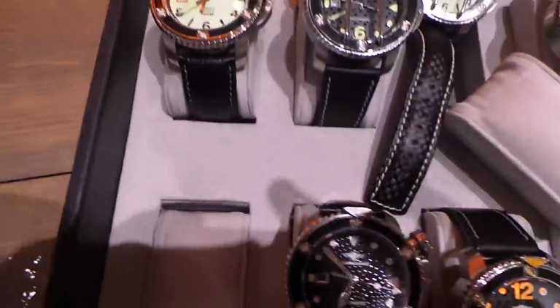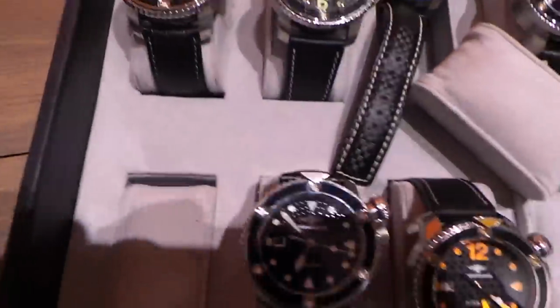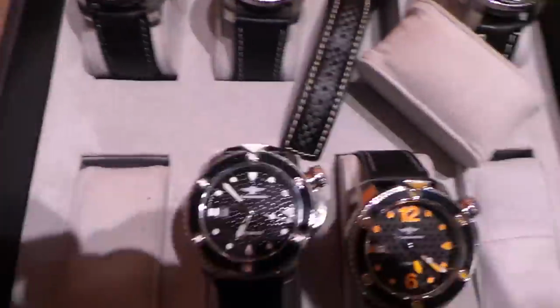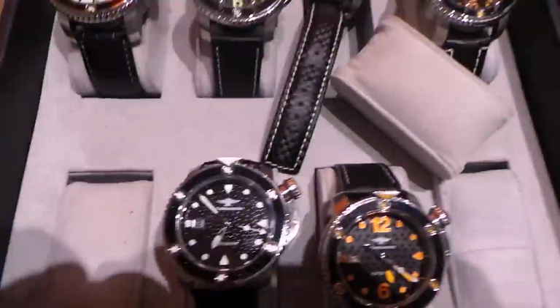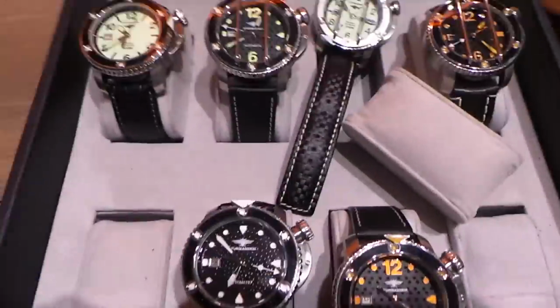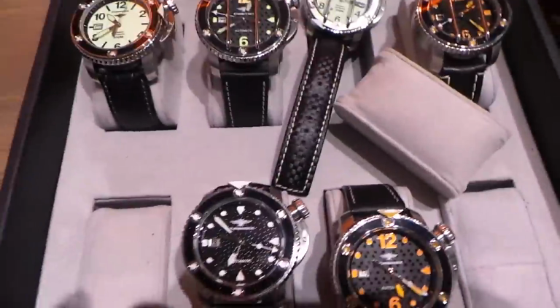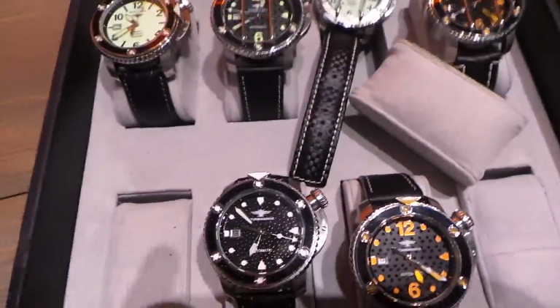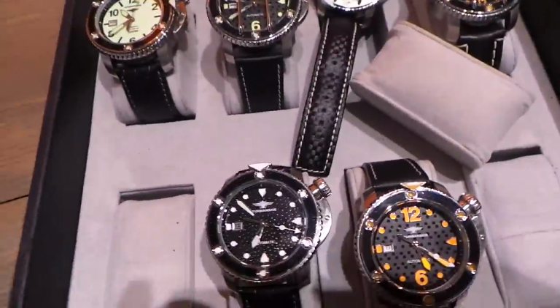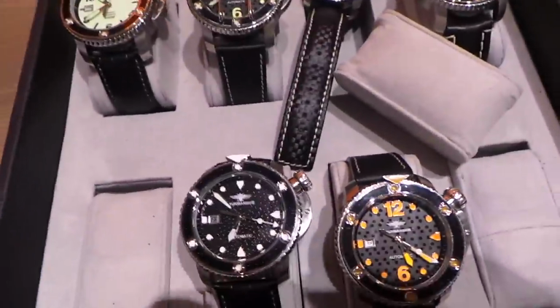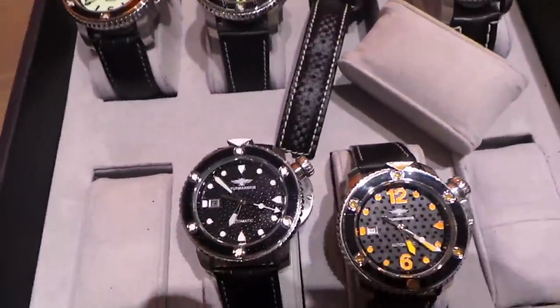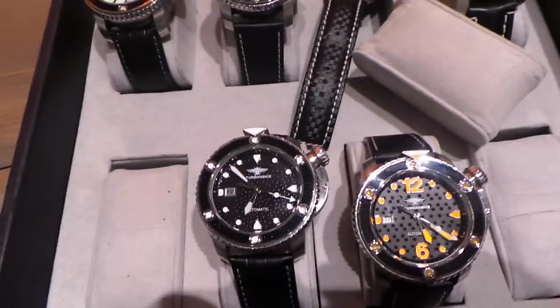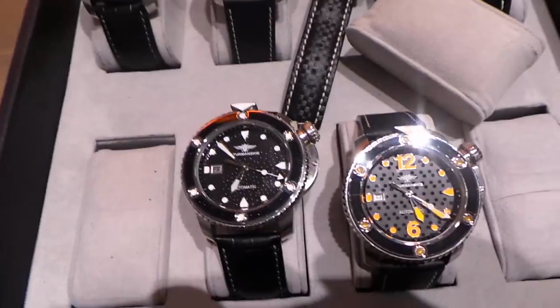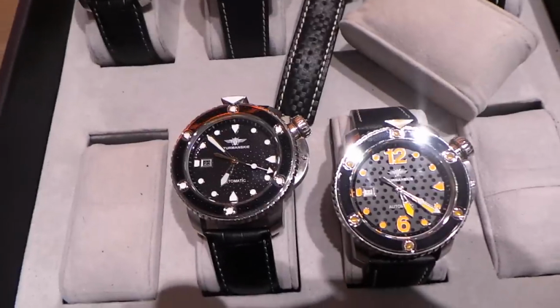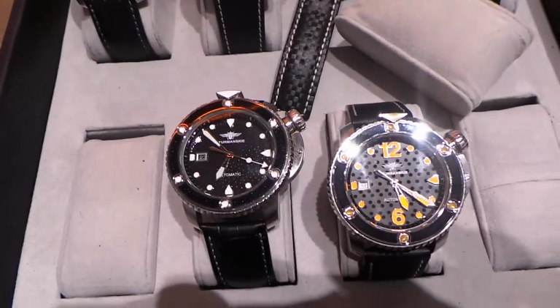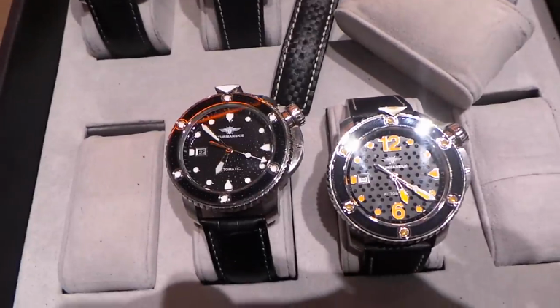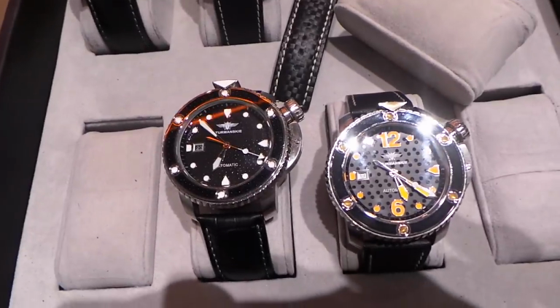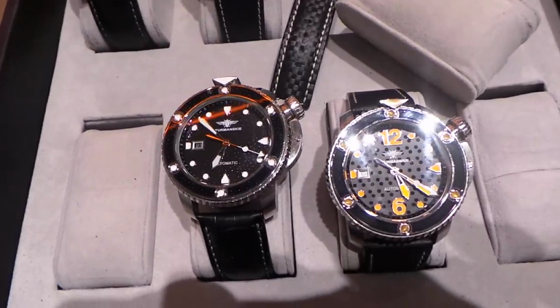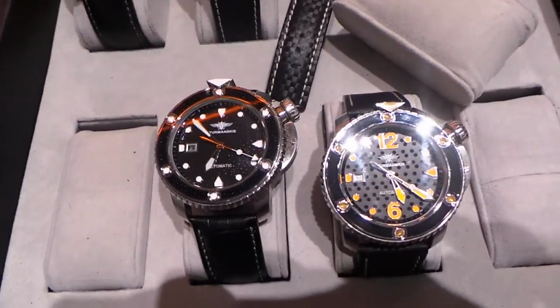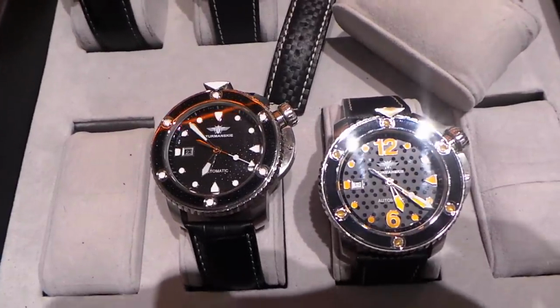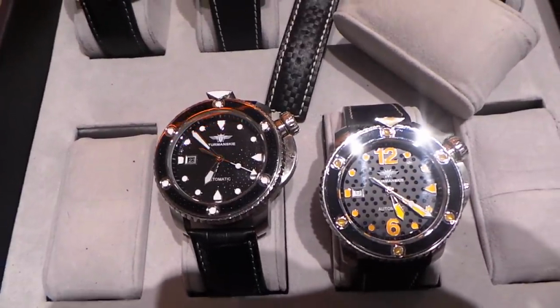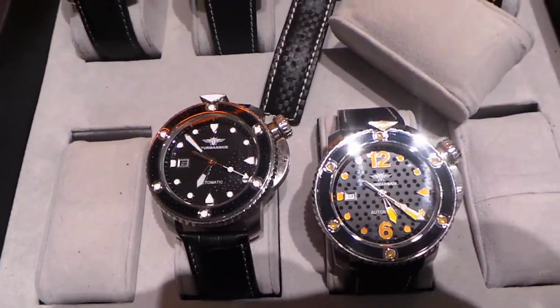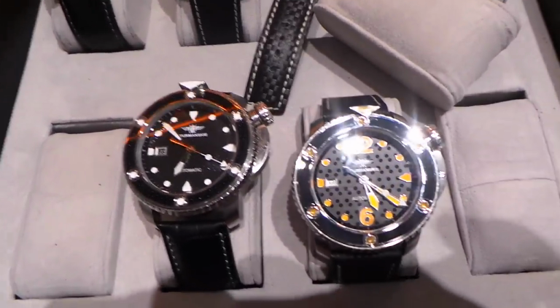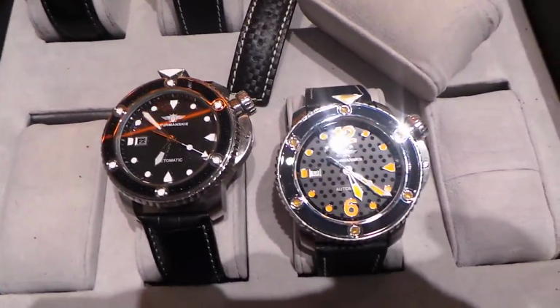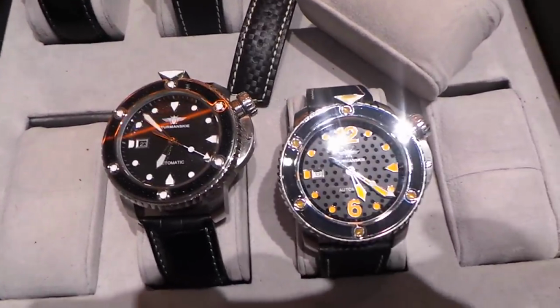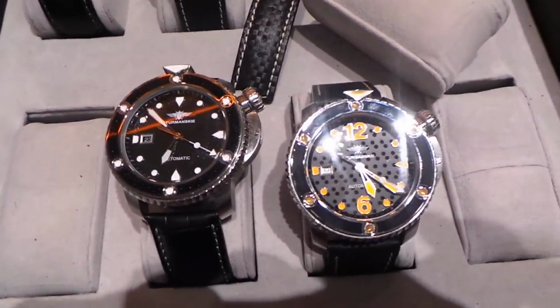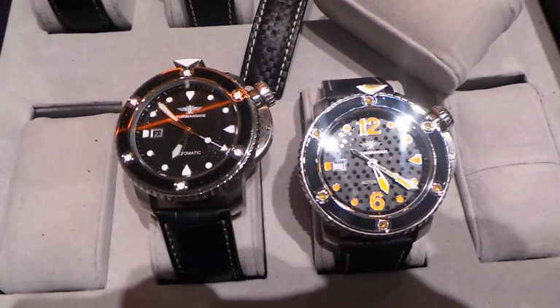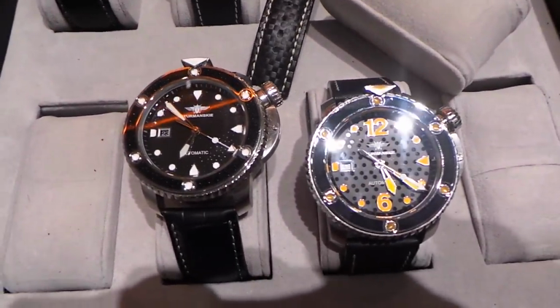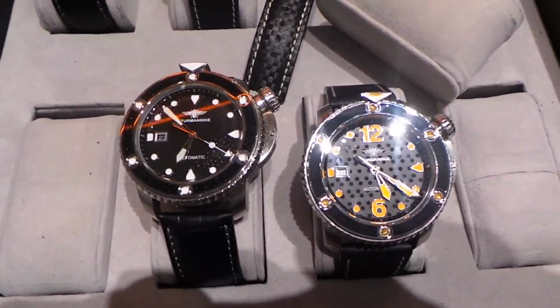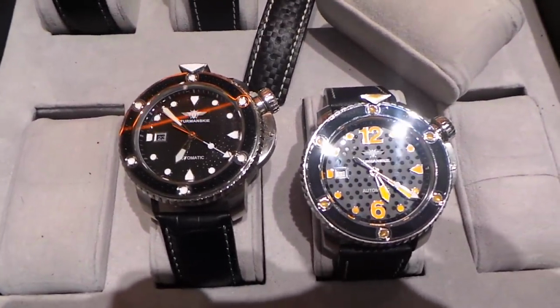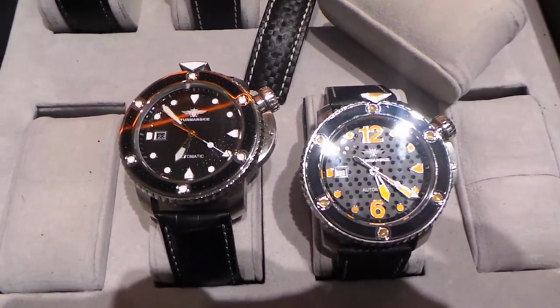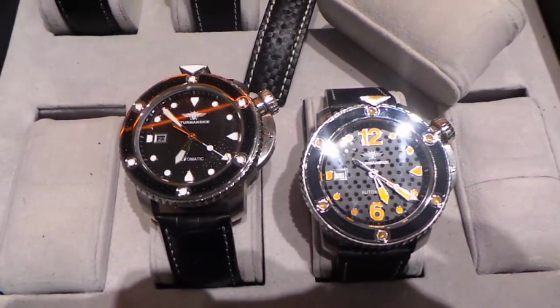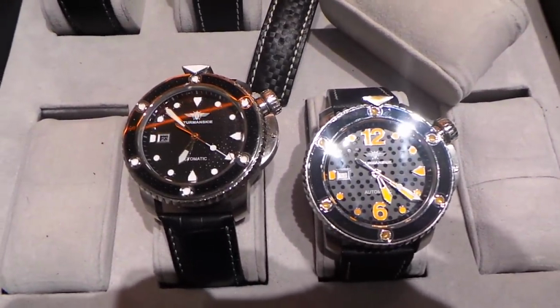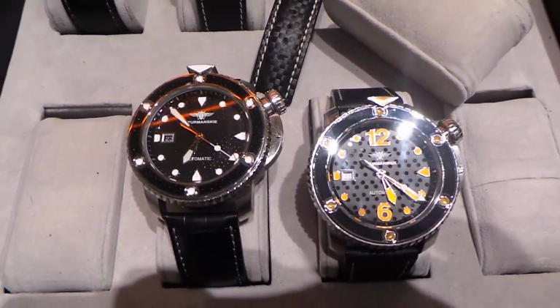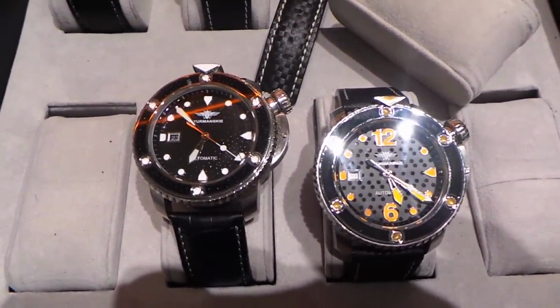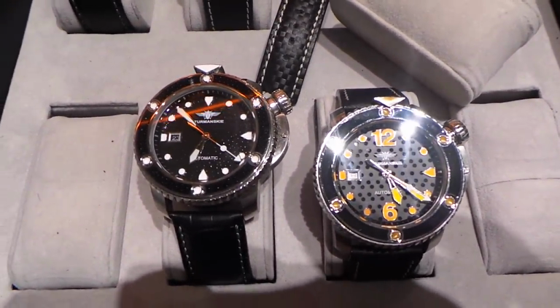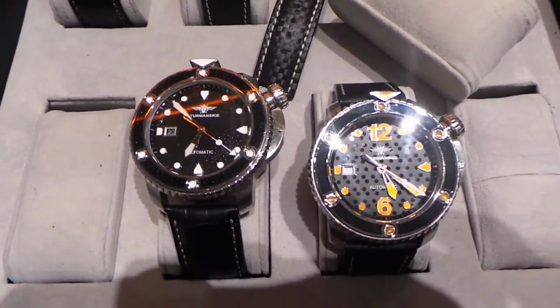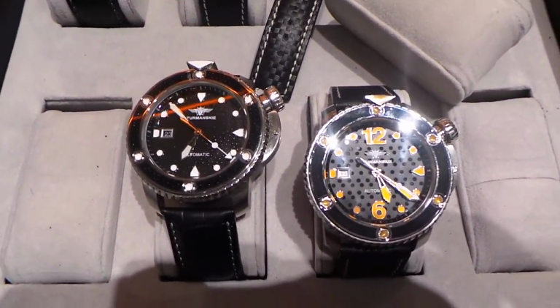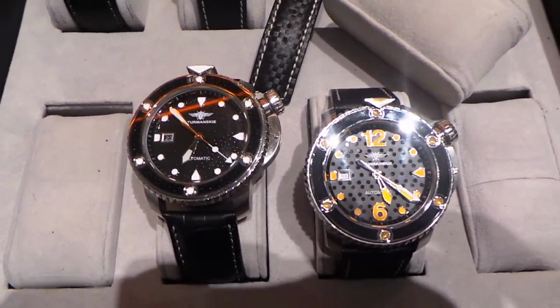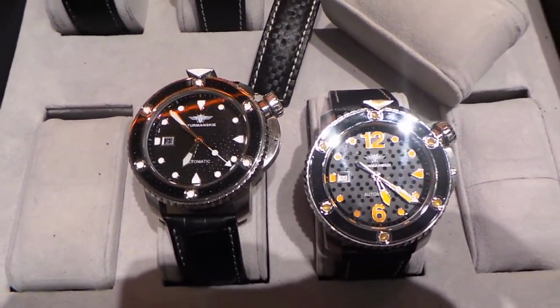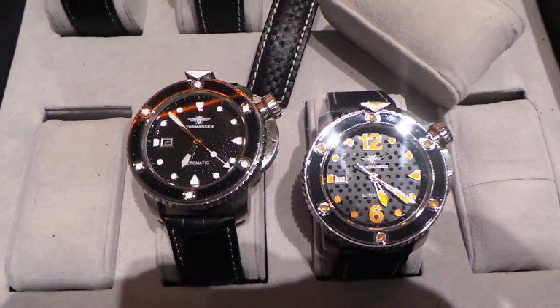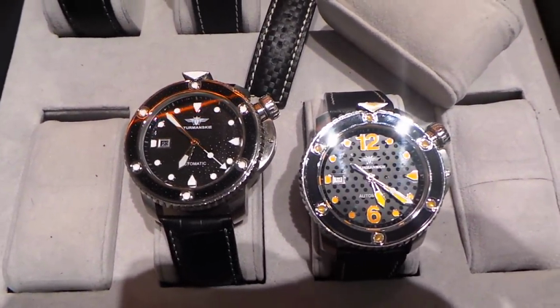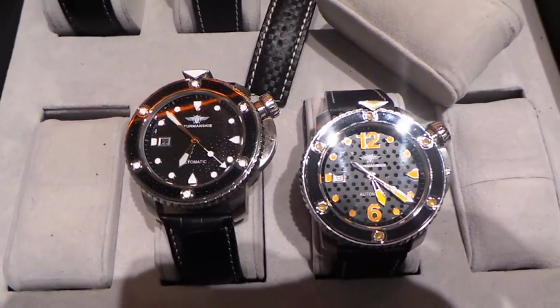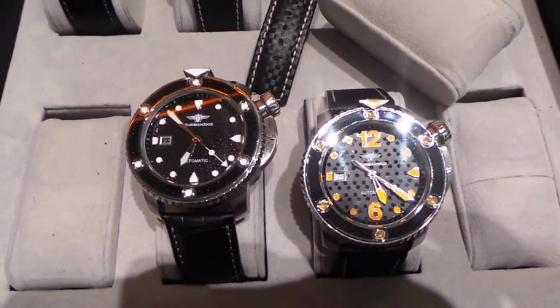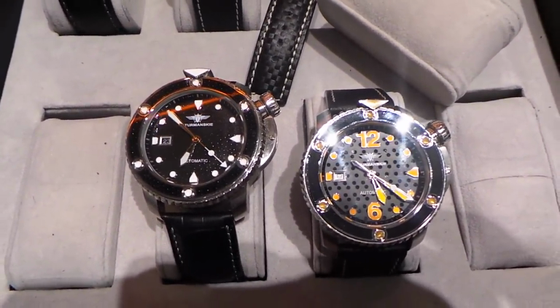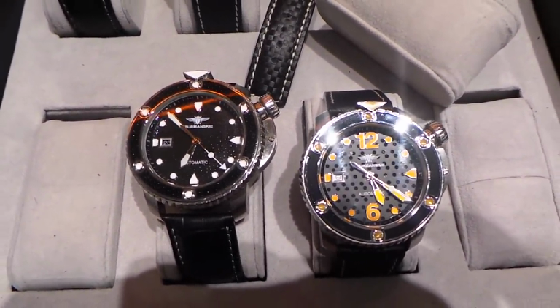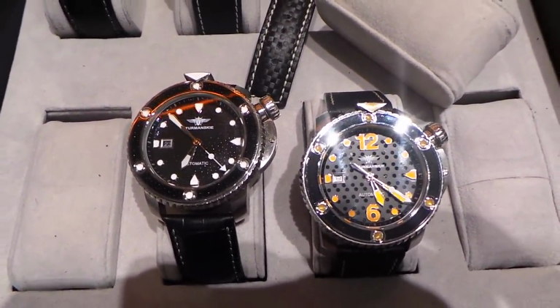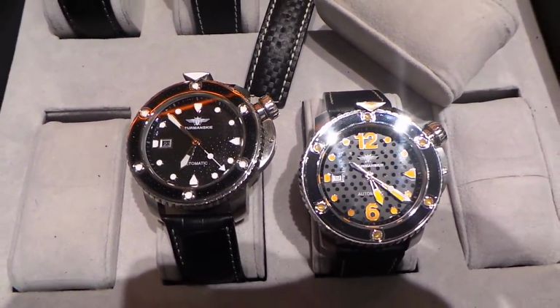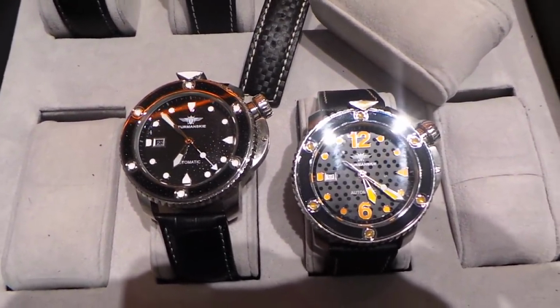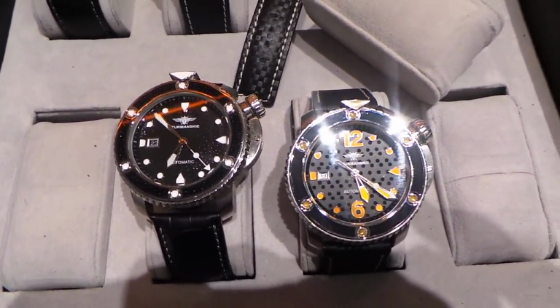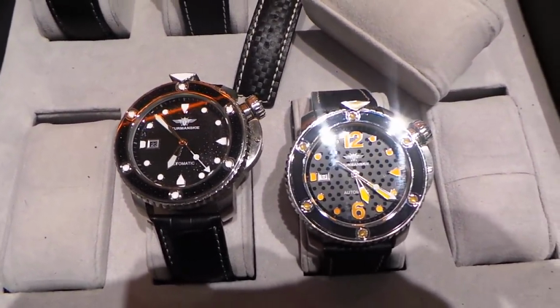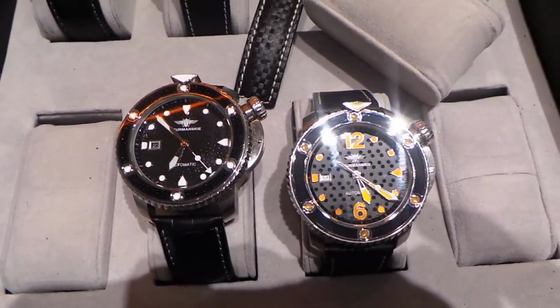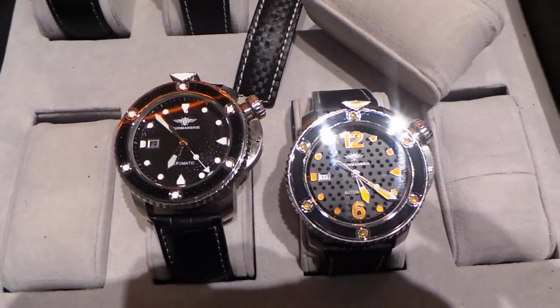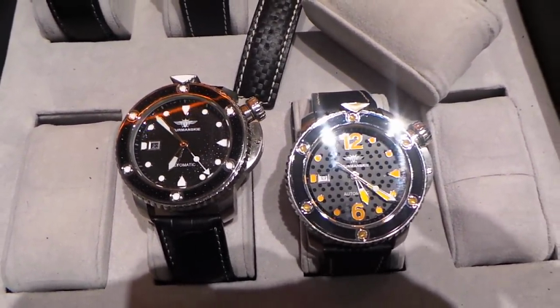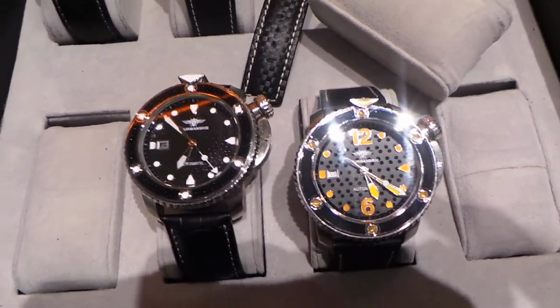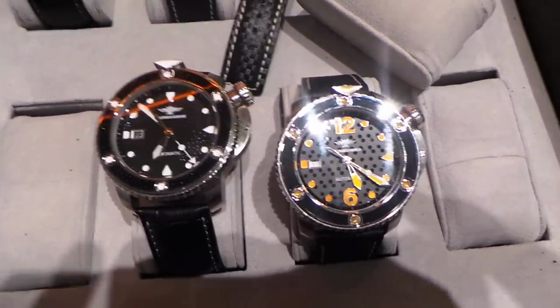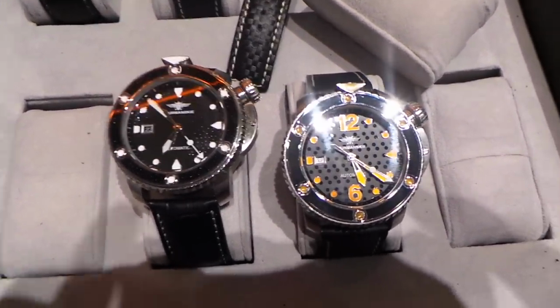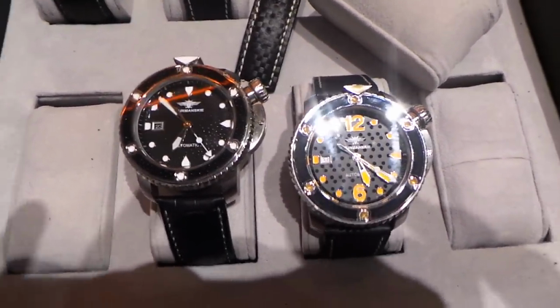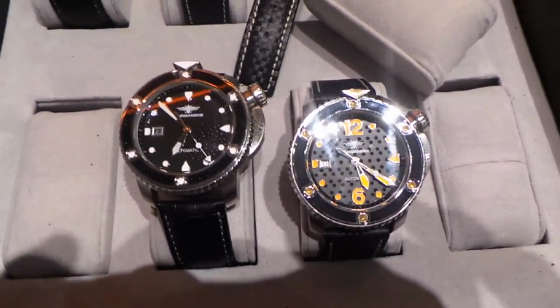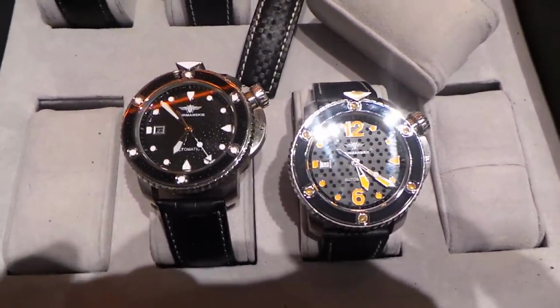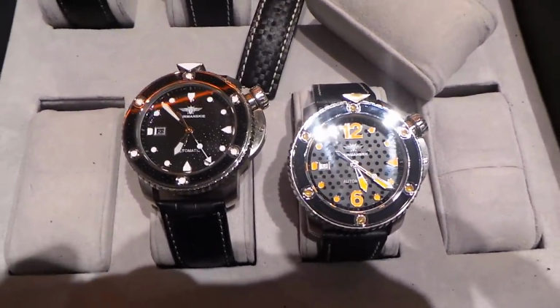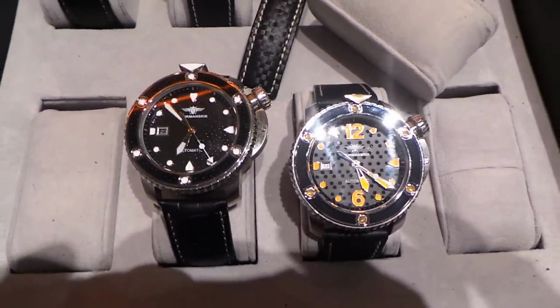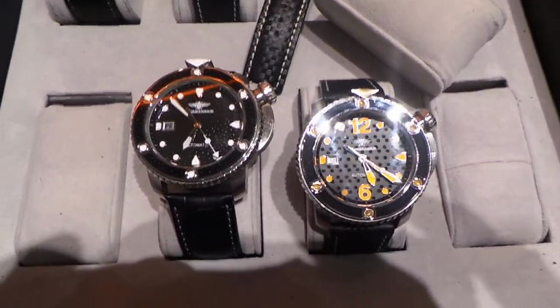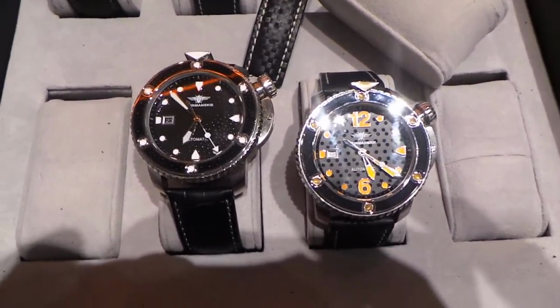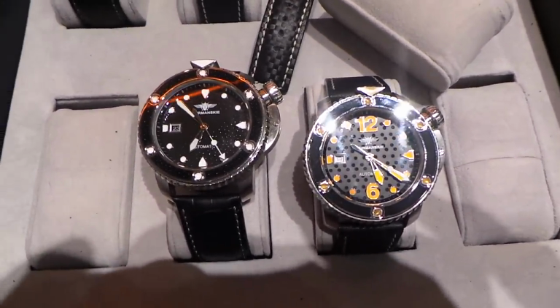So this is the Stramansky Stingray. A lot more information to come on this later. Craig Hester here, Basel World 2015. Keep watching.